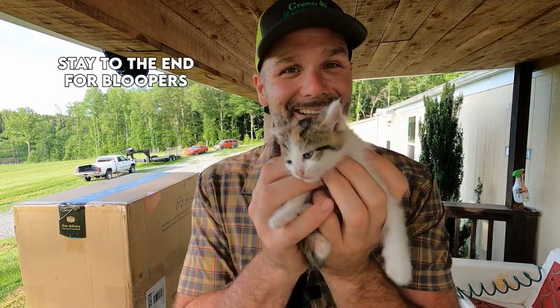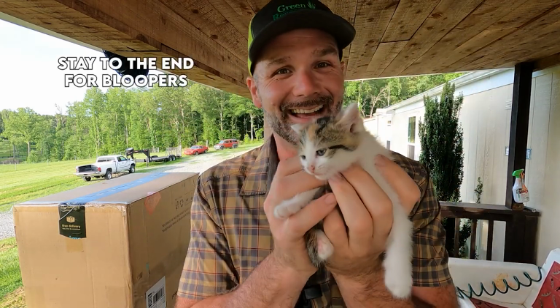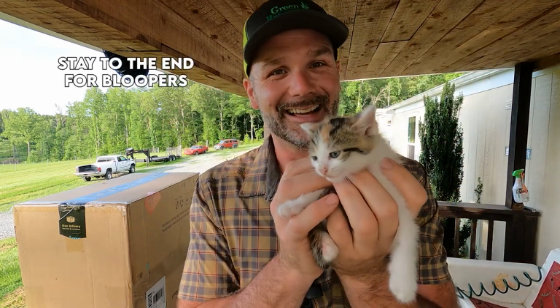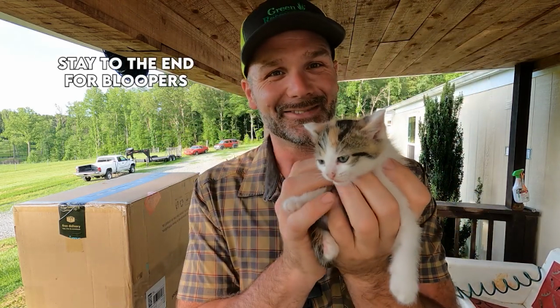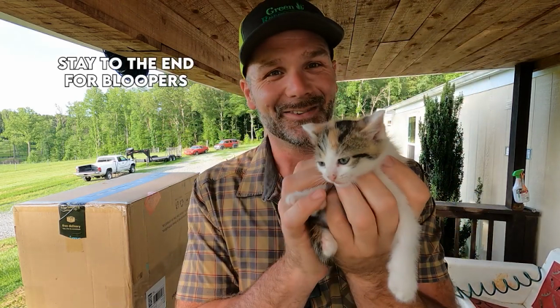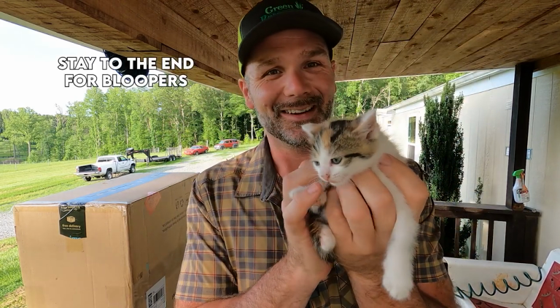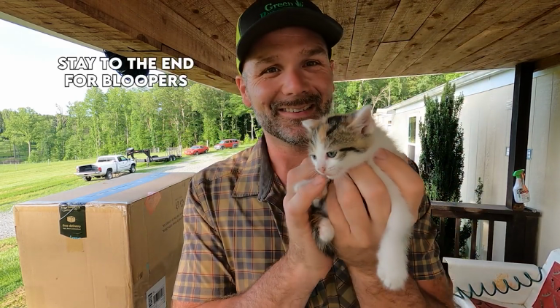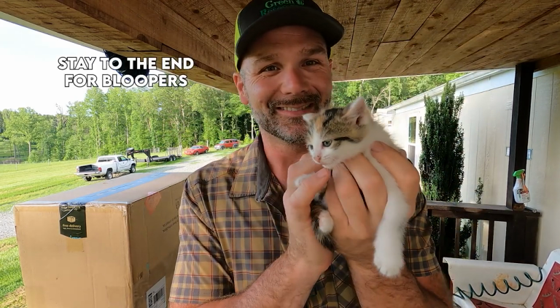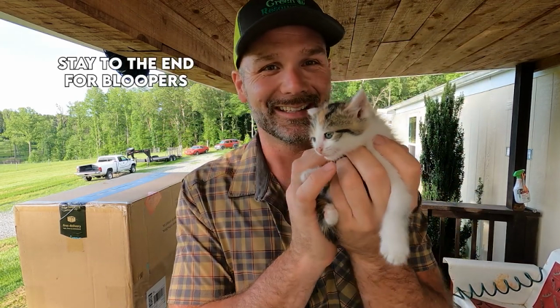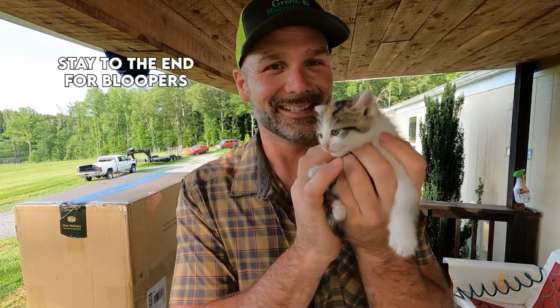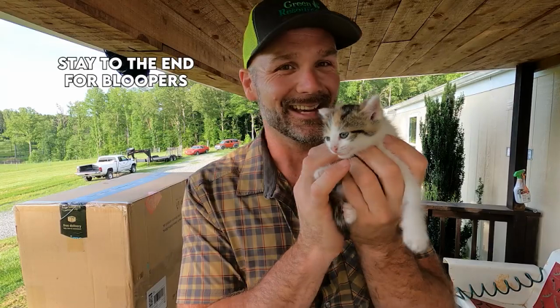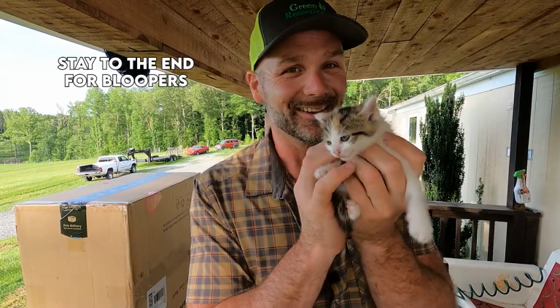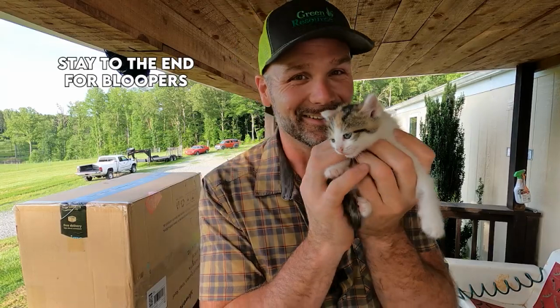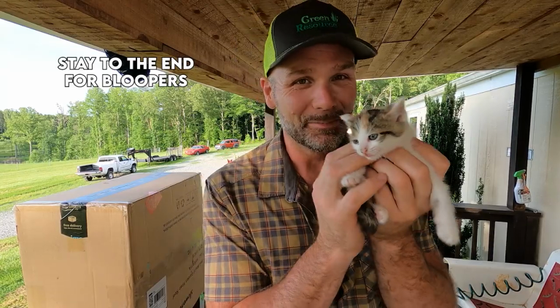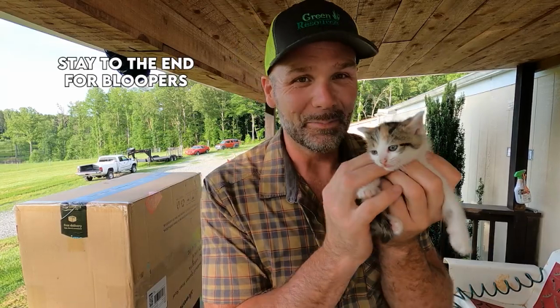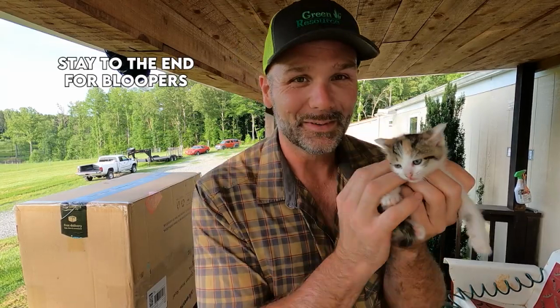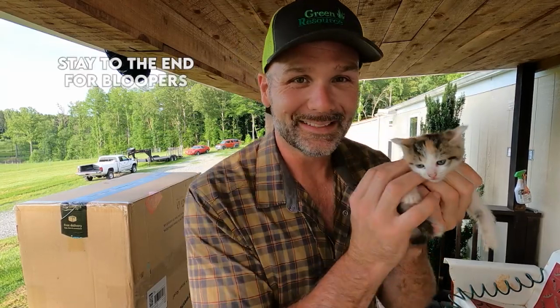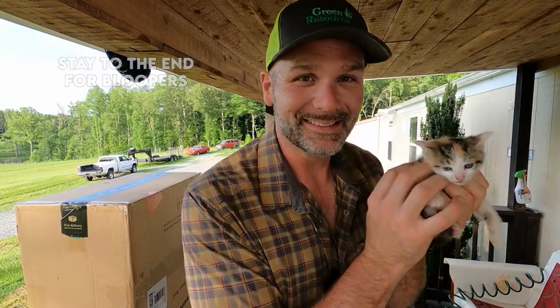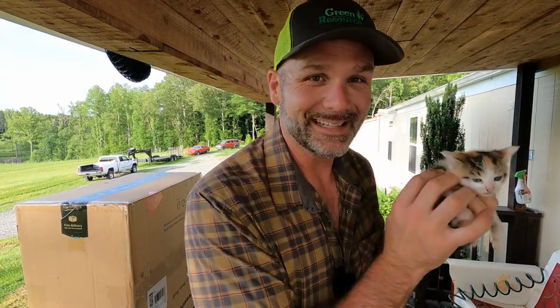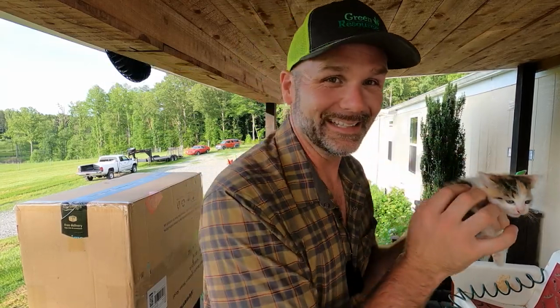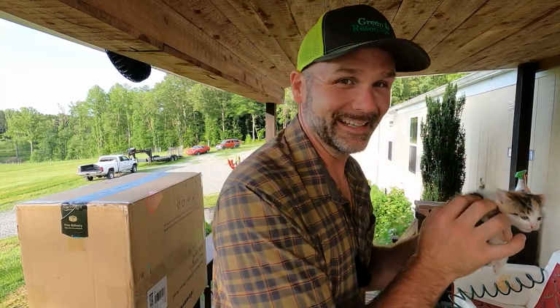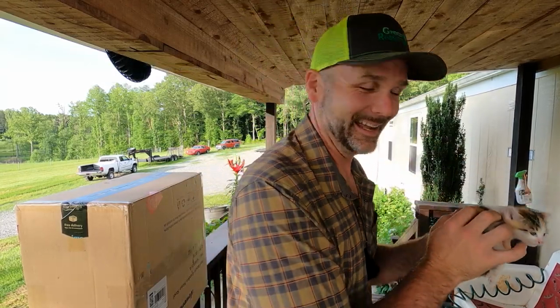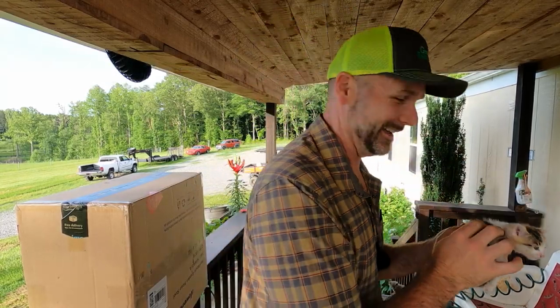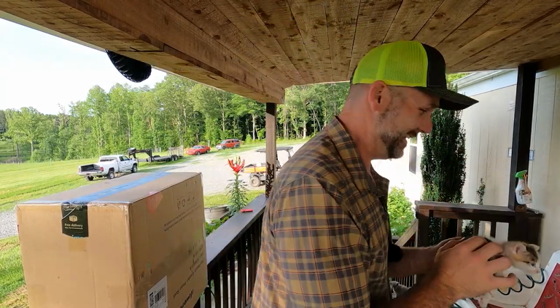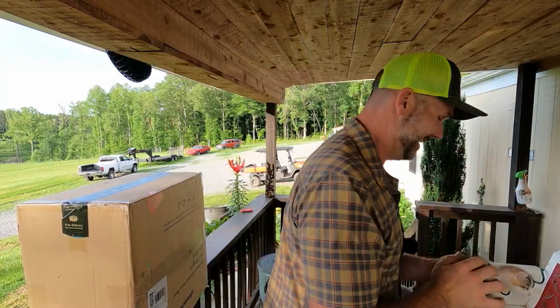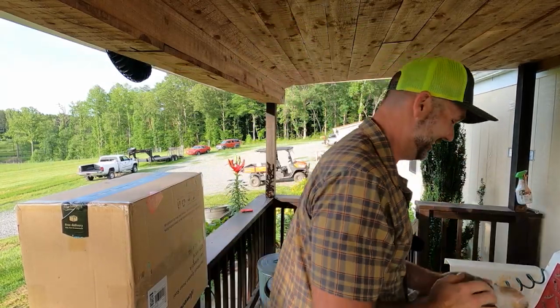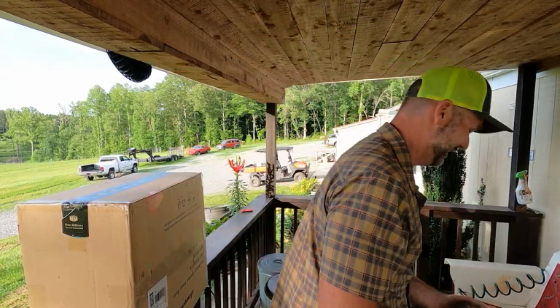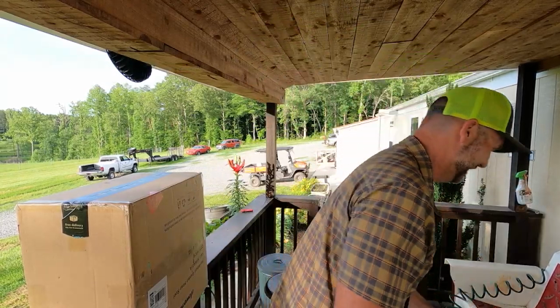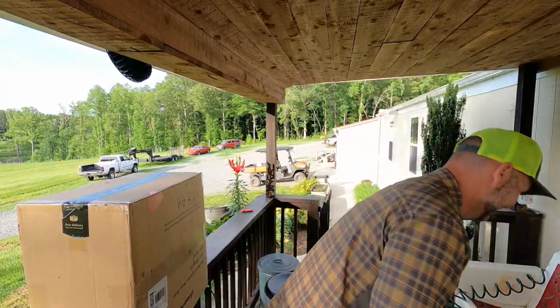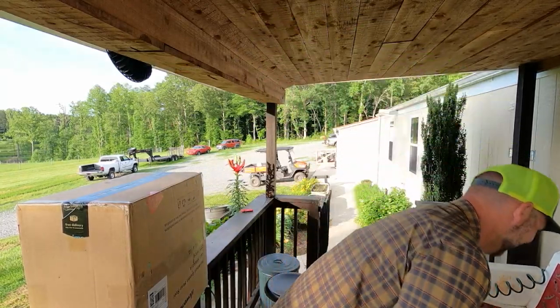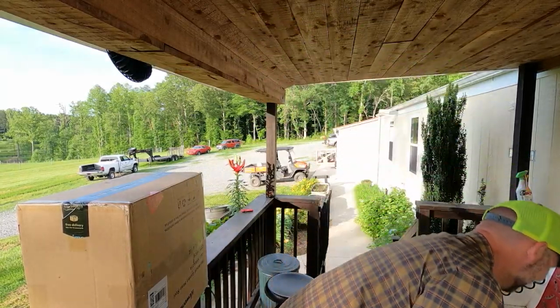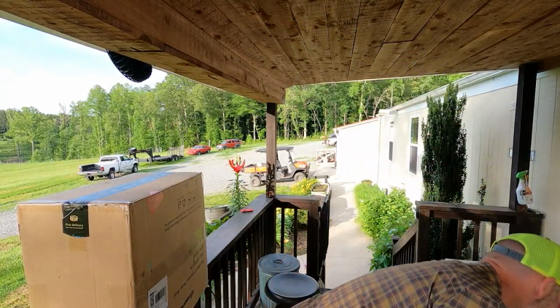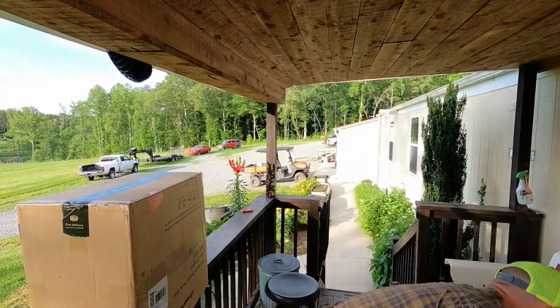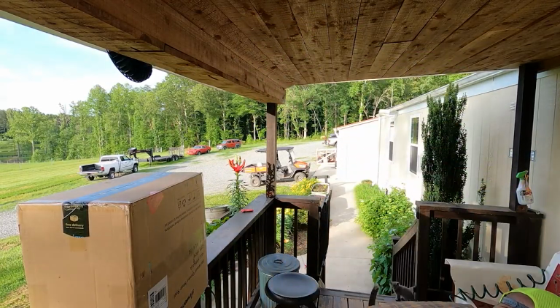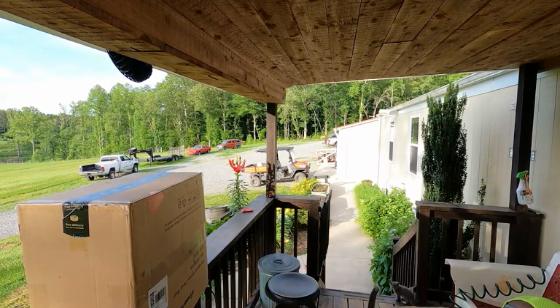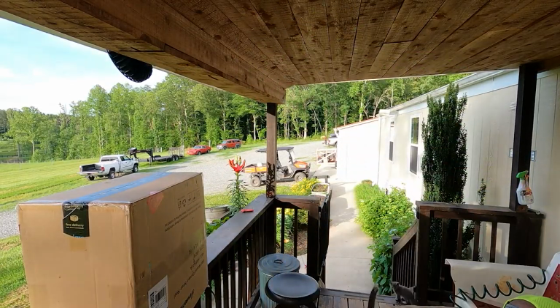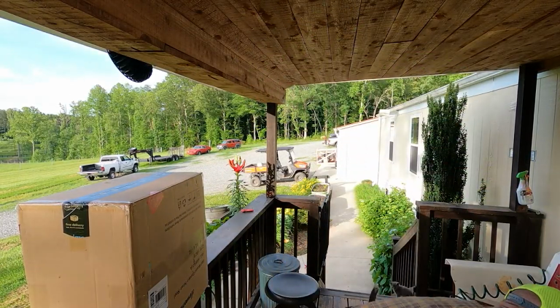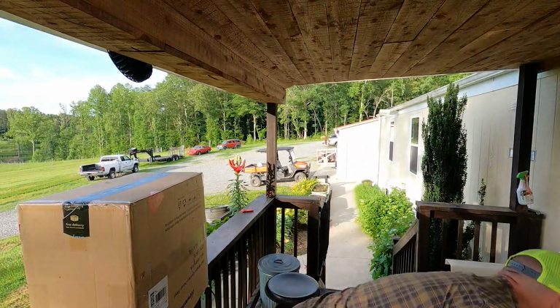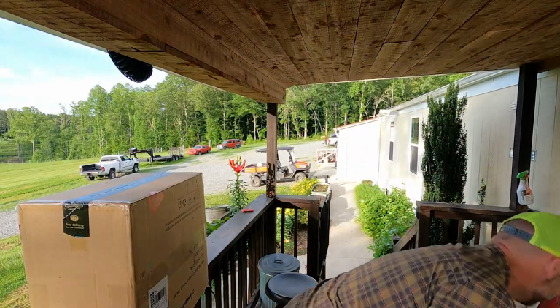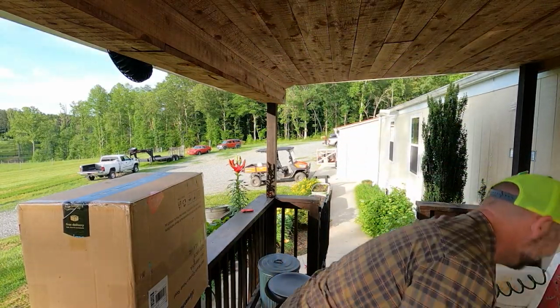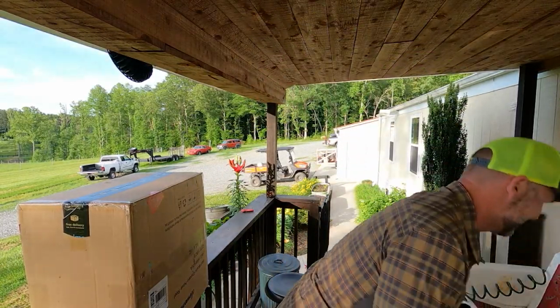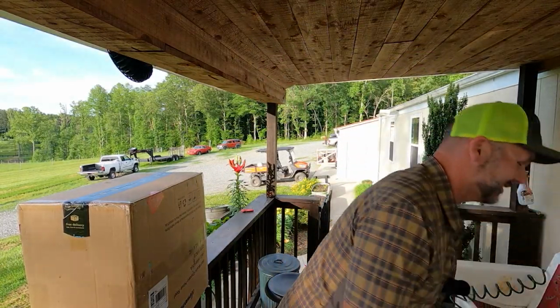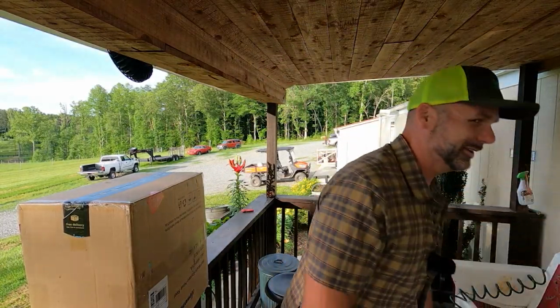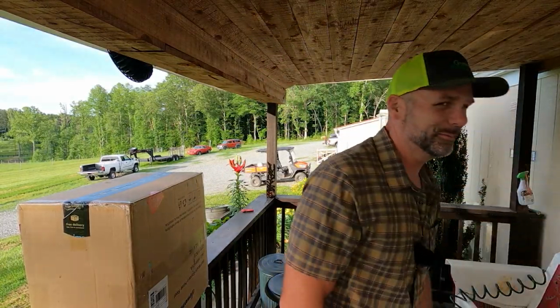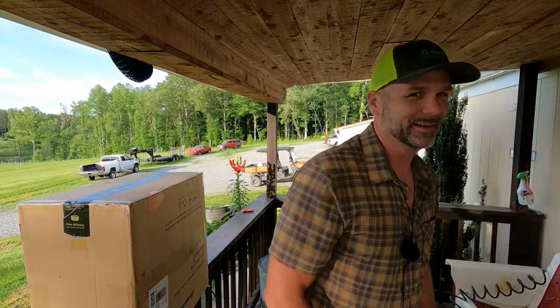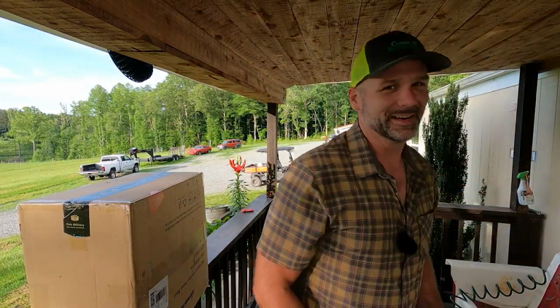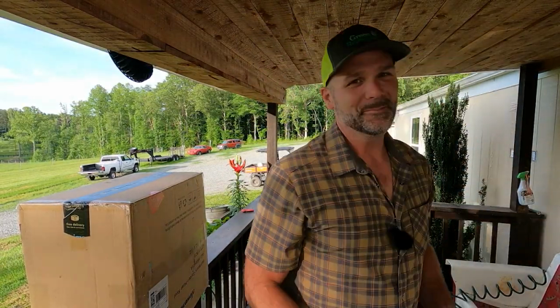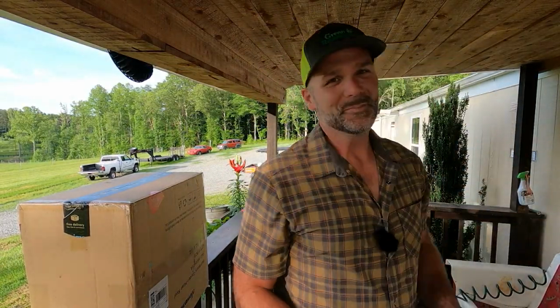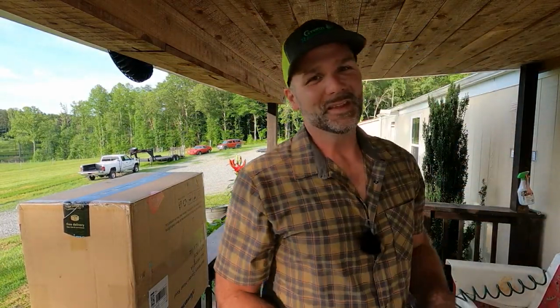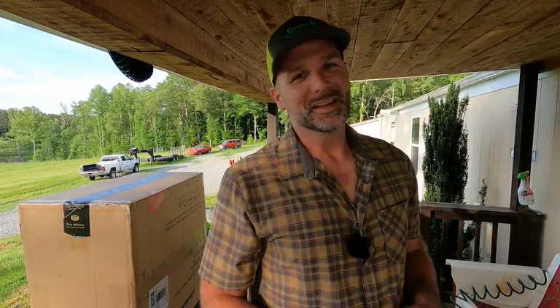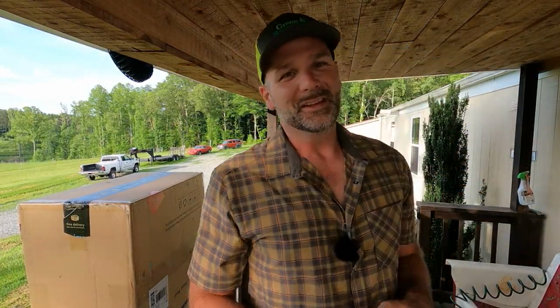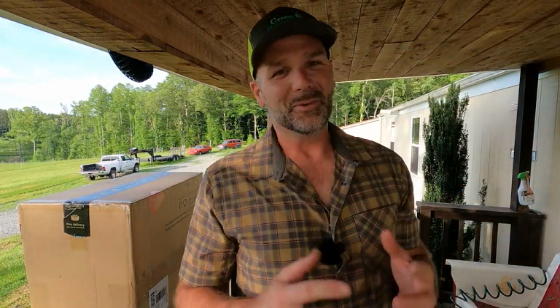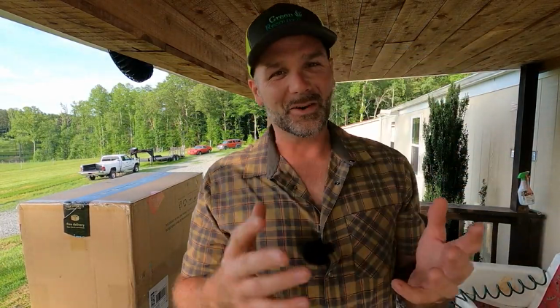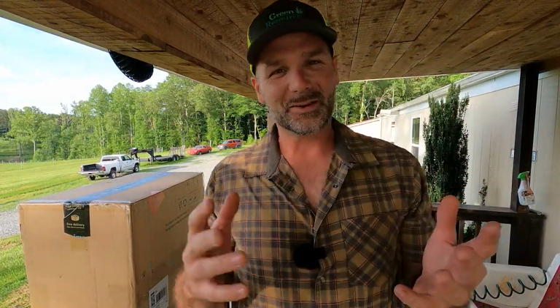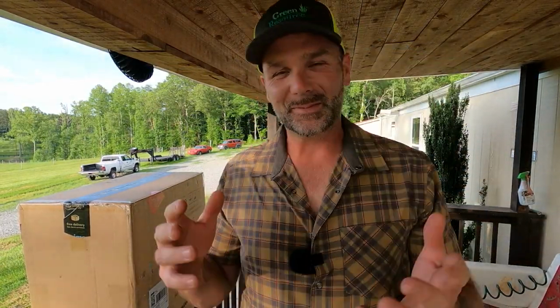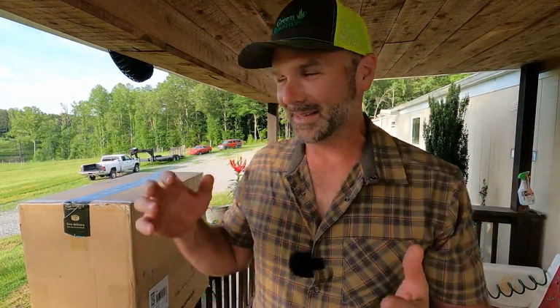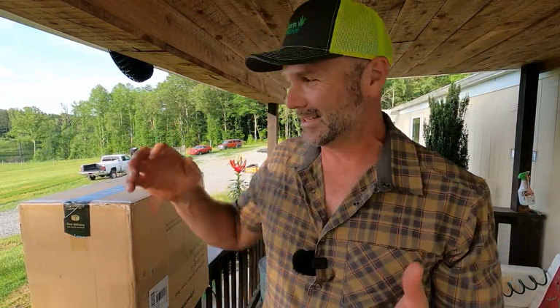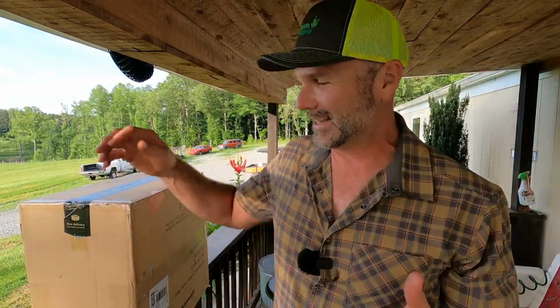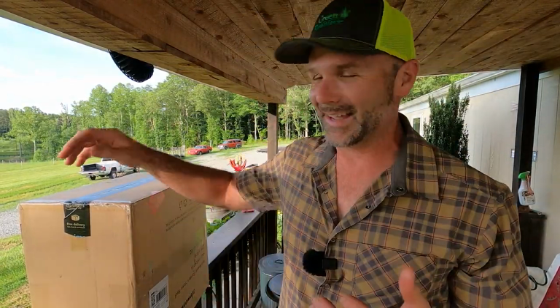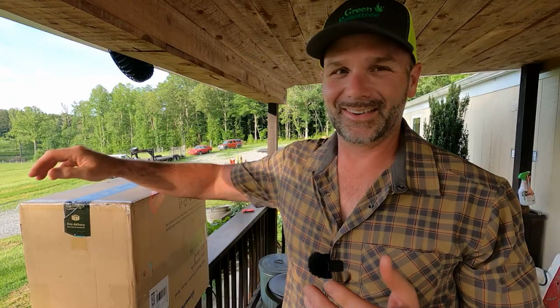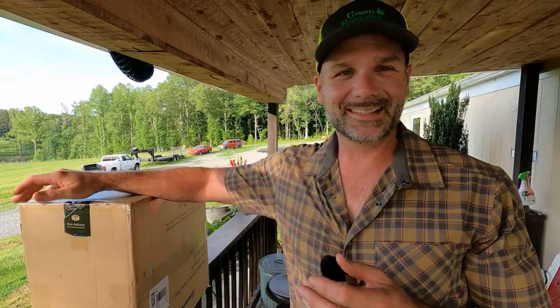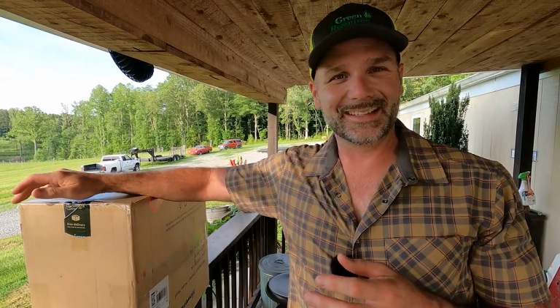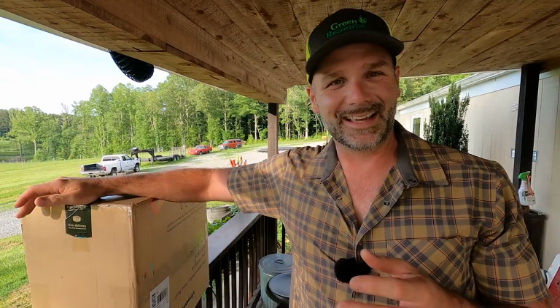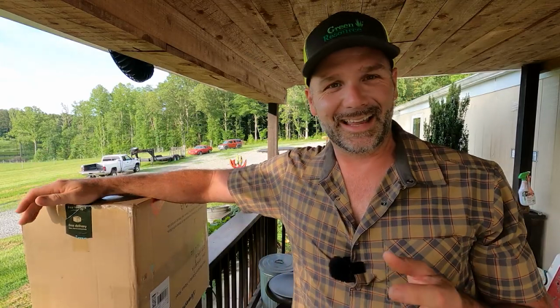Guys, welcome to the channel. Let me put this kitten down. There you go, little buddy. Welcome to the channel today.